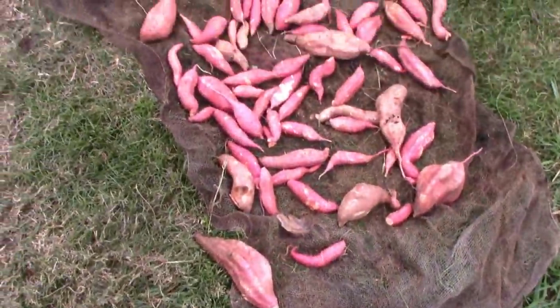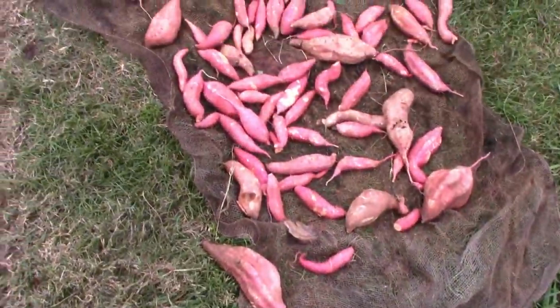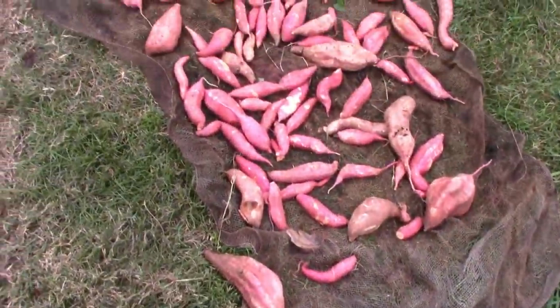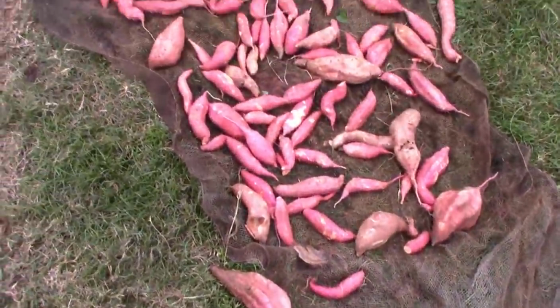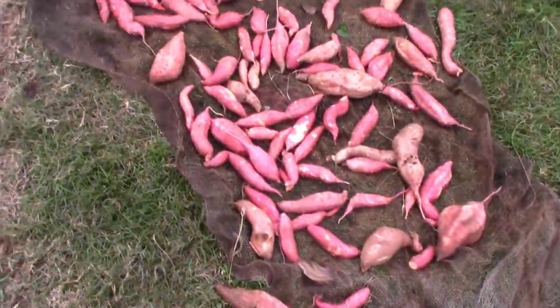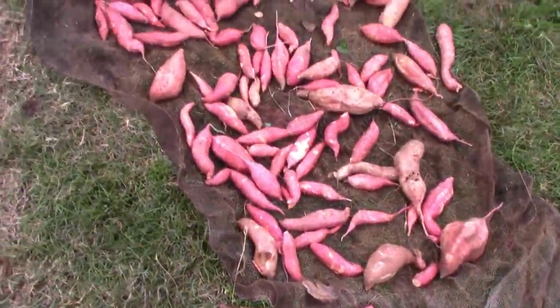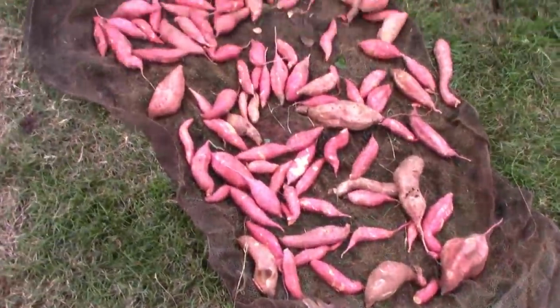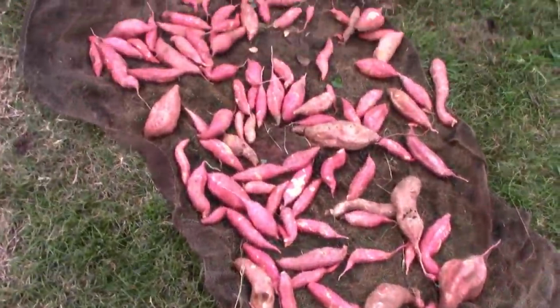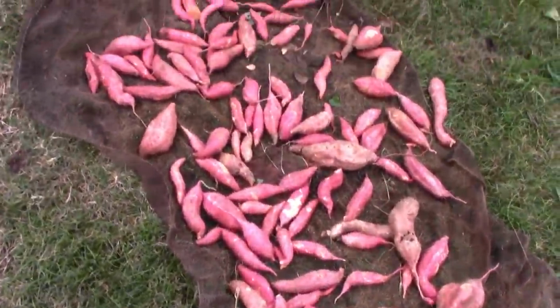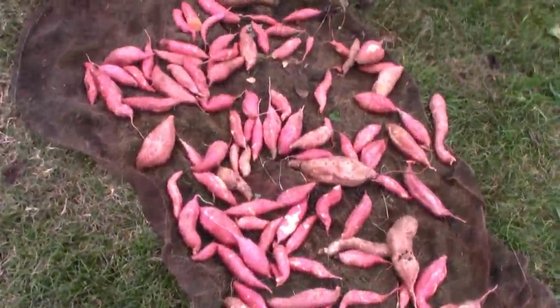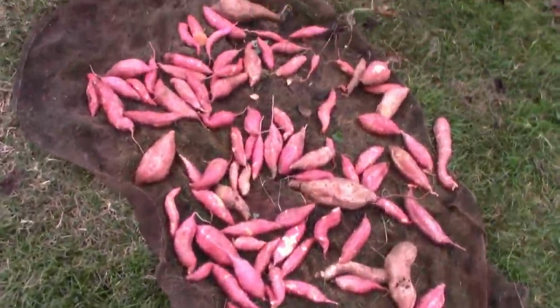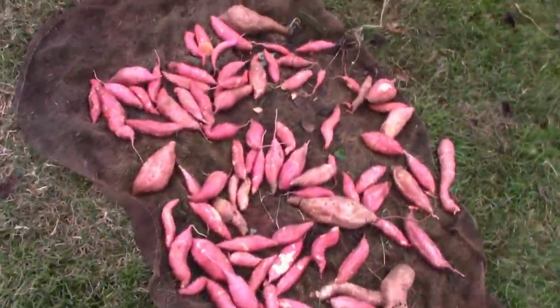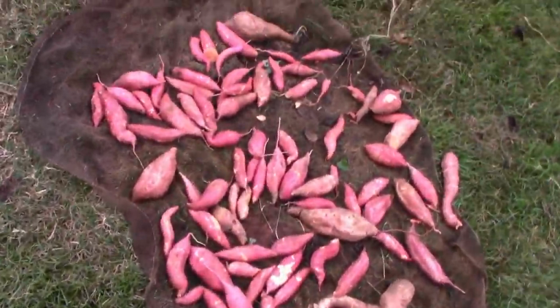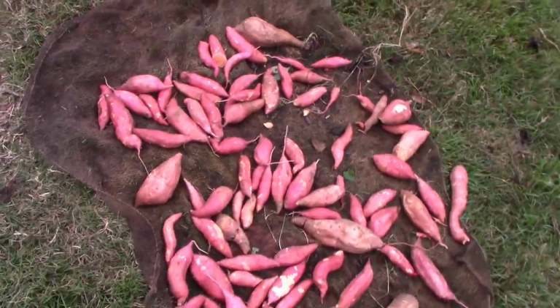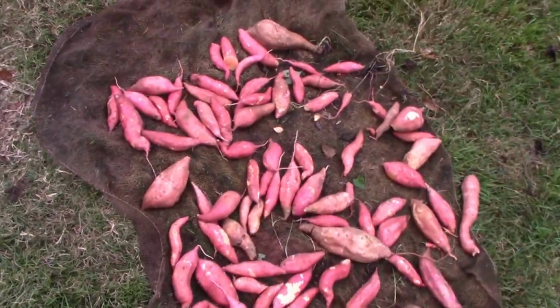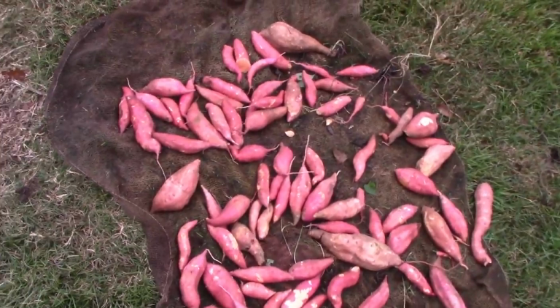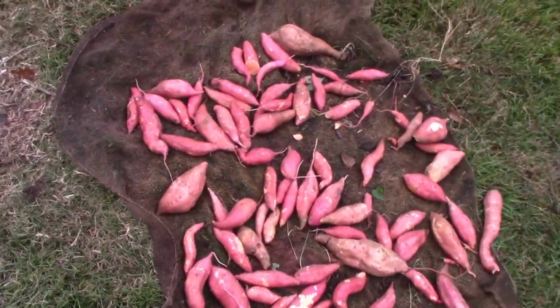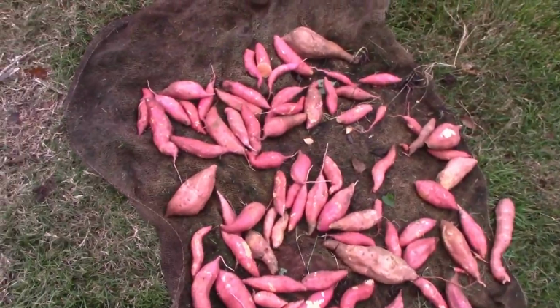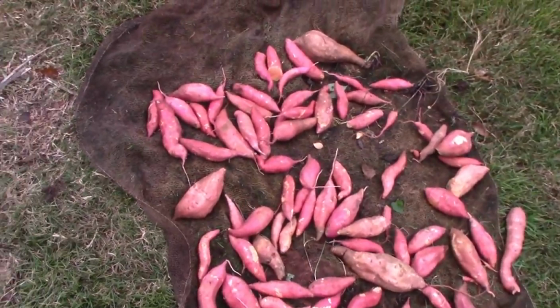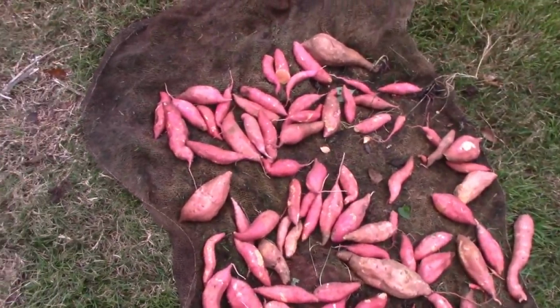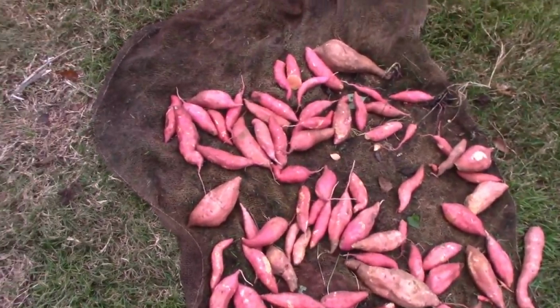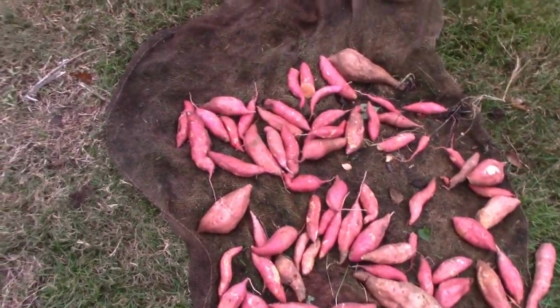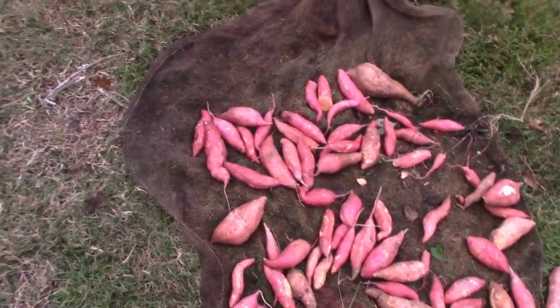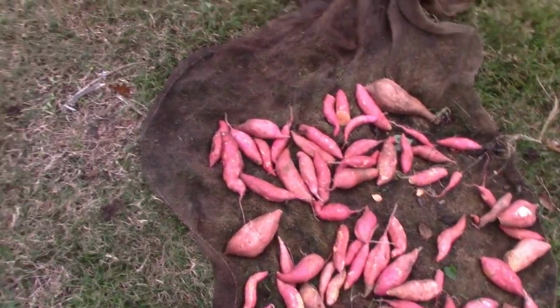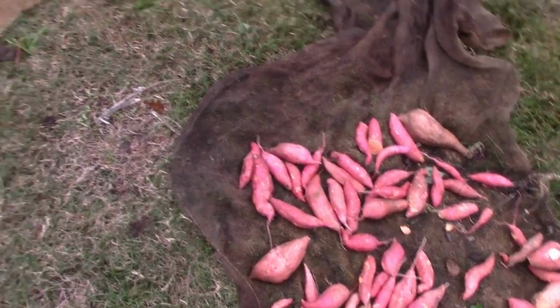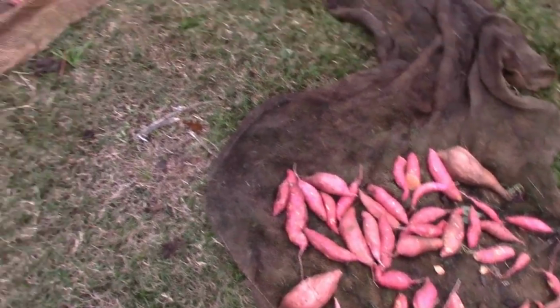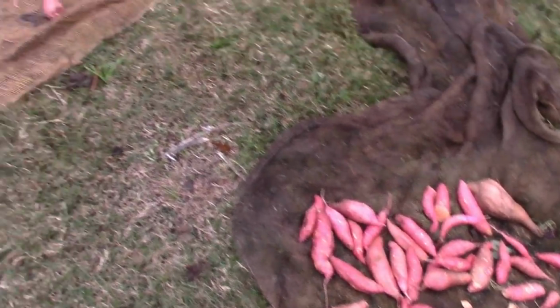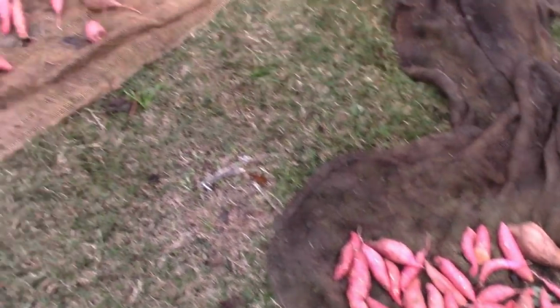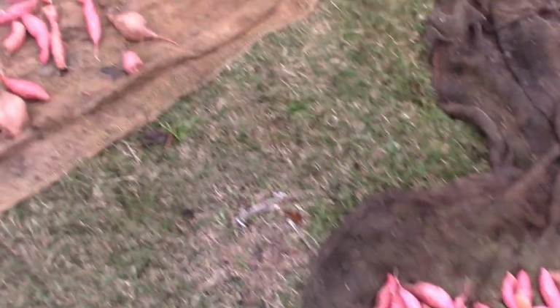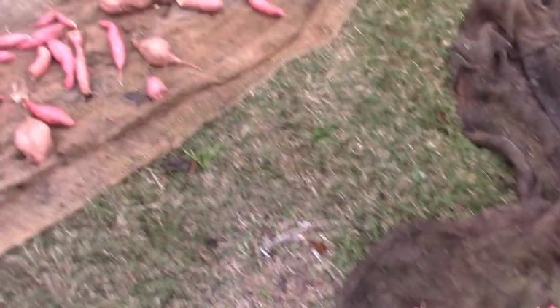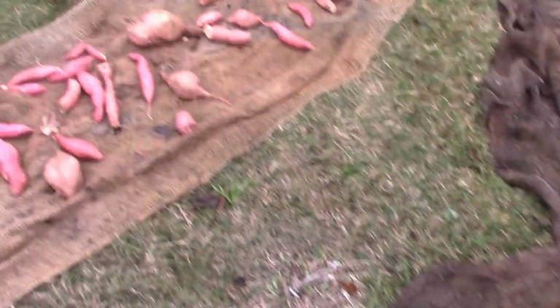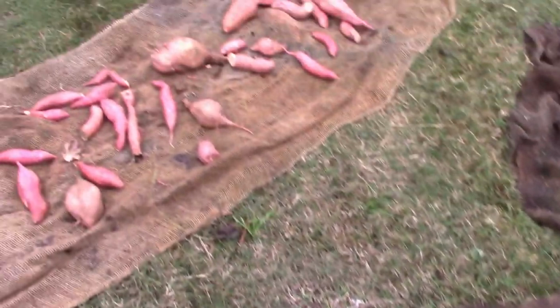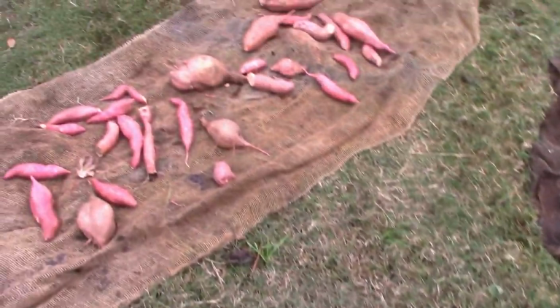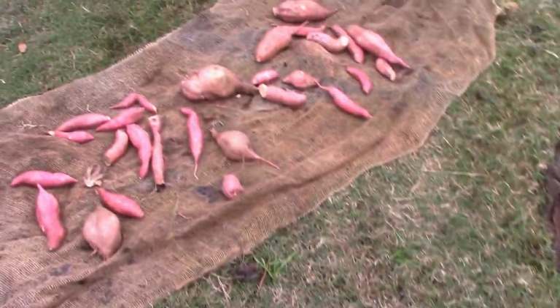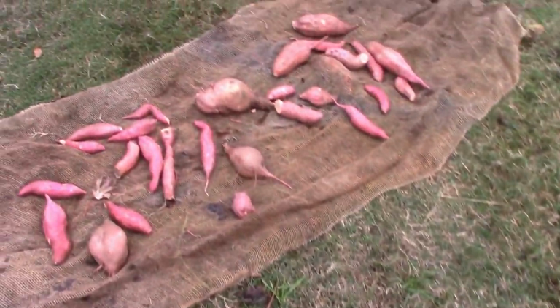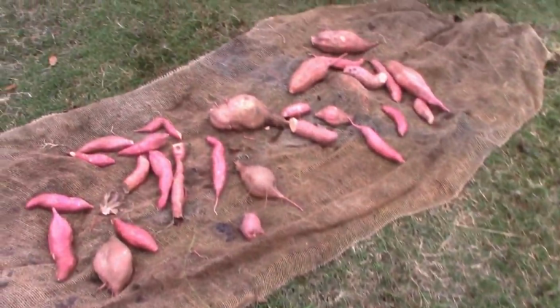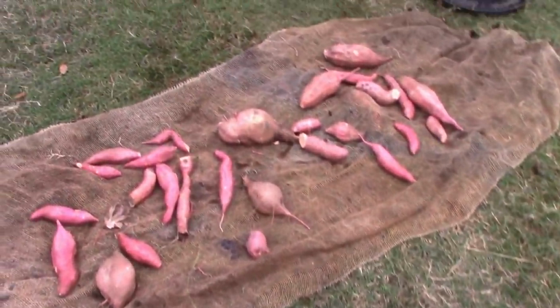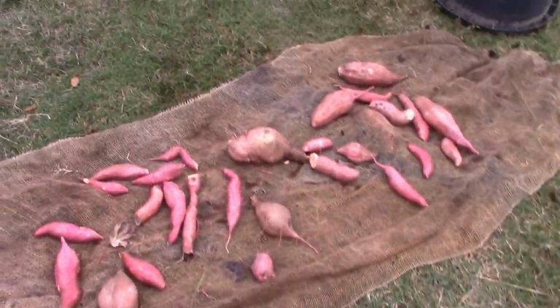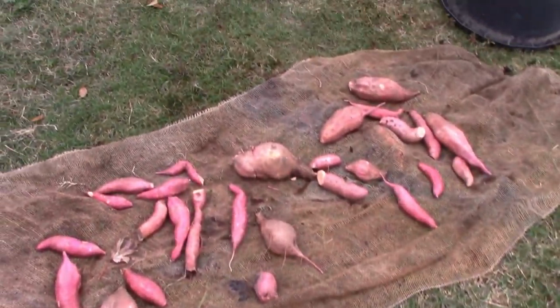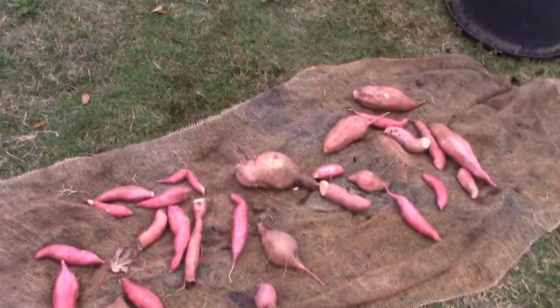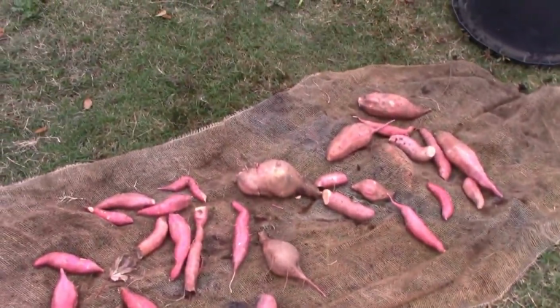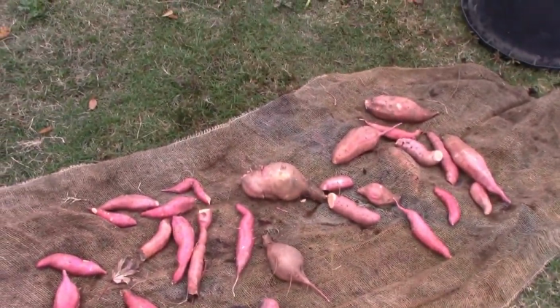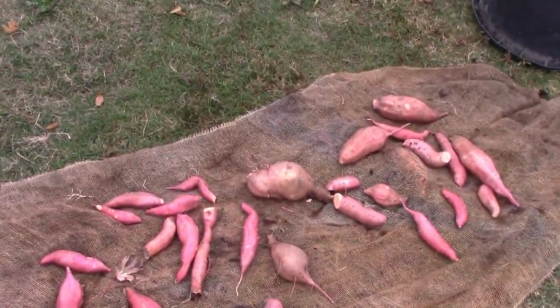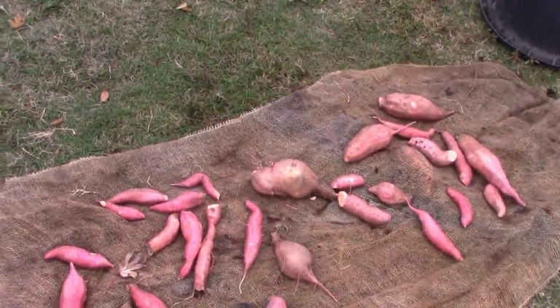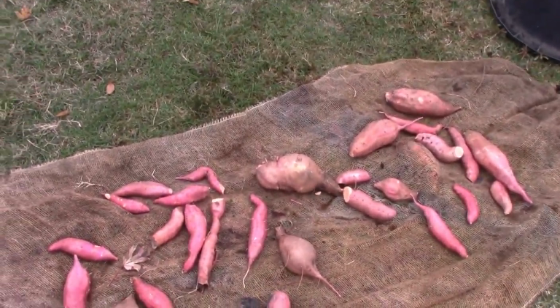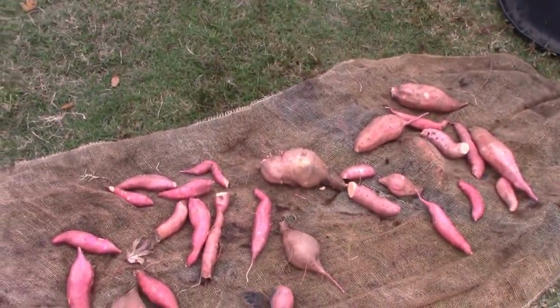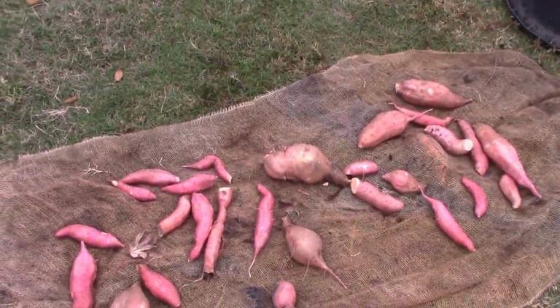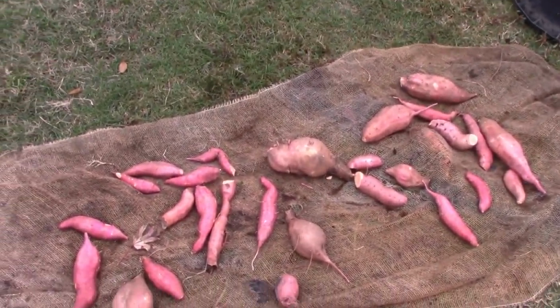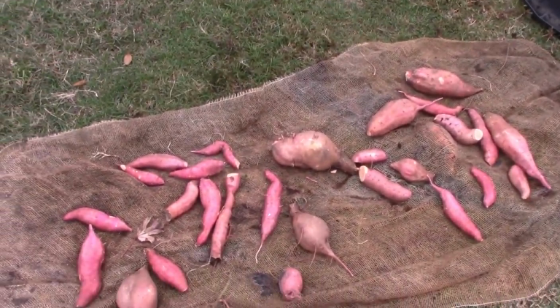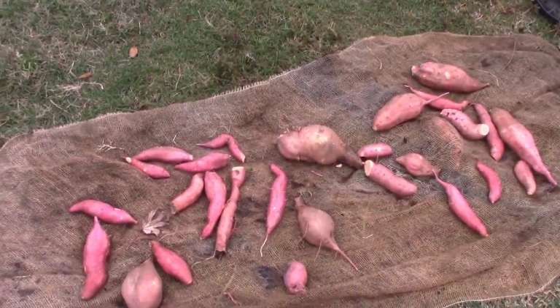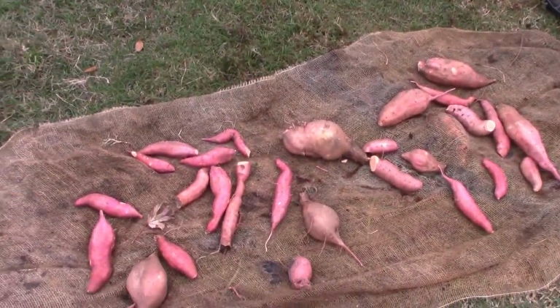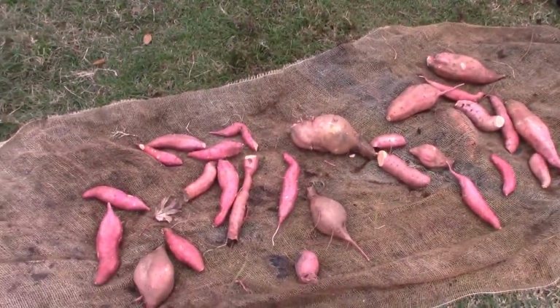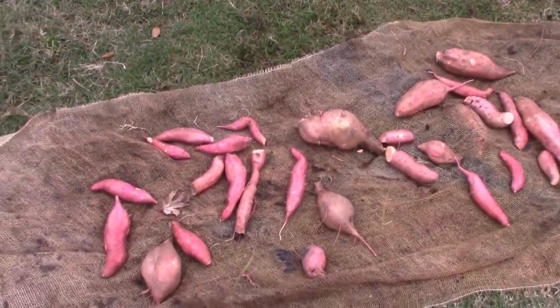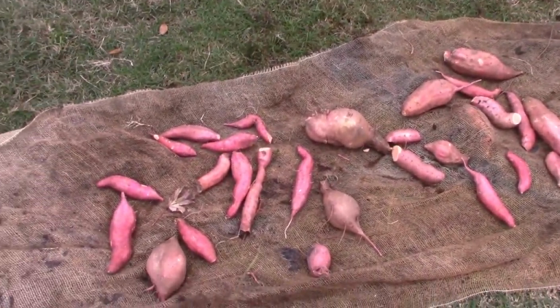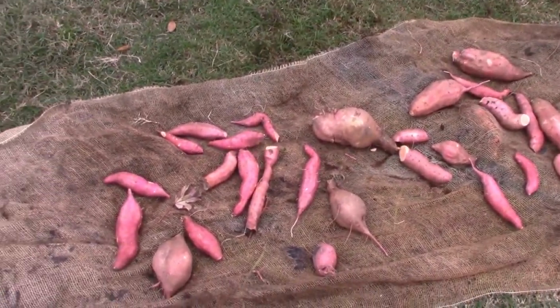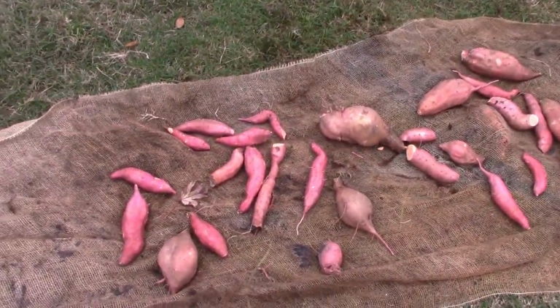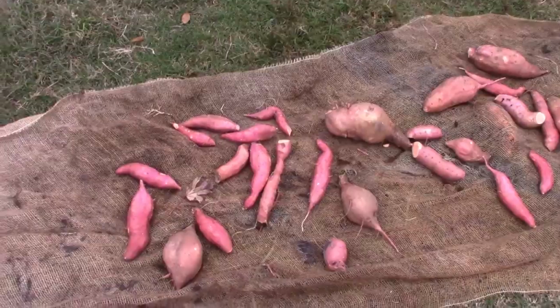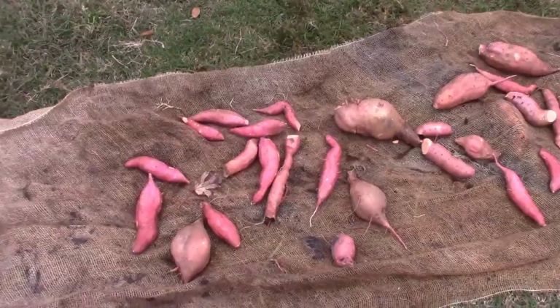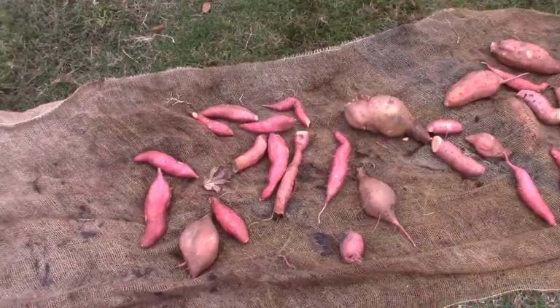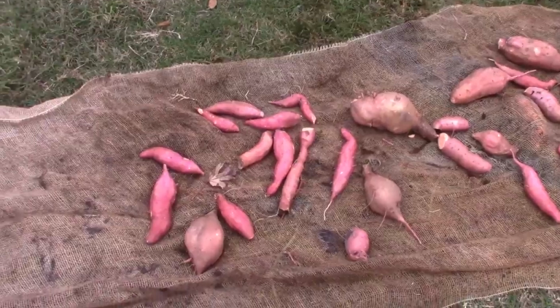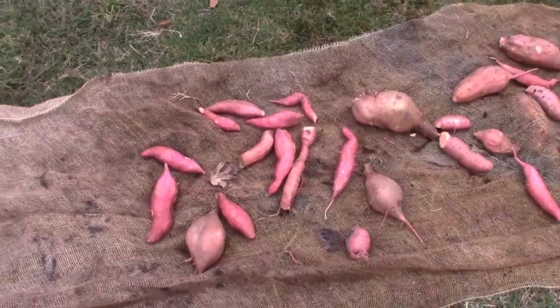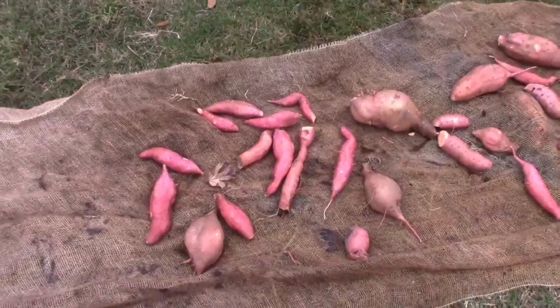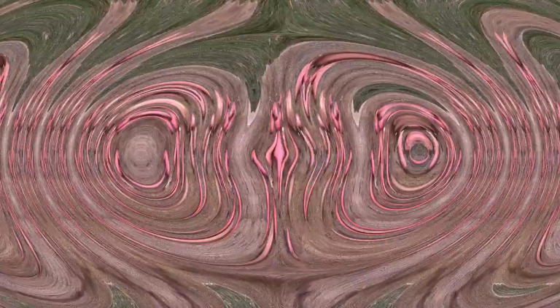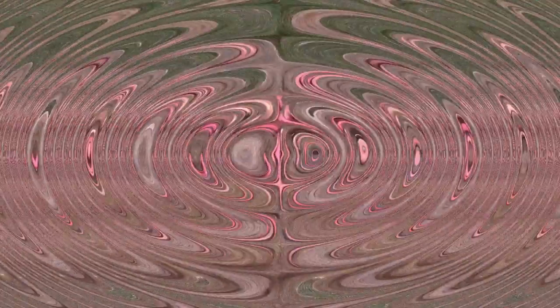There's a part of the sweet potato haul, and some more of it. Some of it got pretty banged up coming out though.